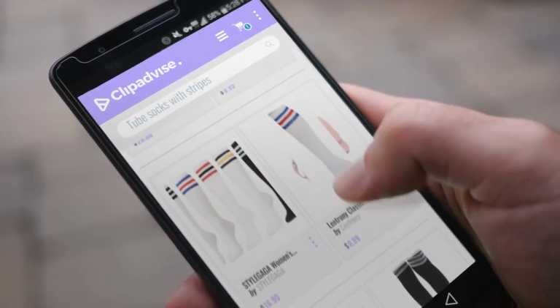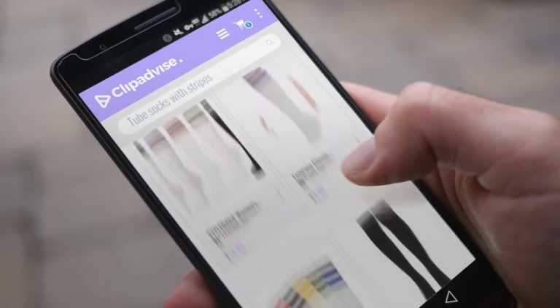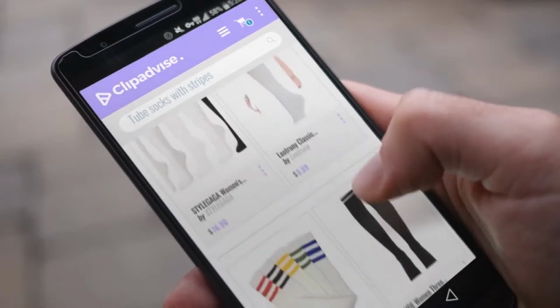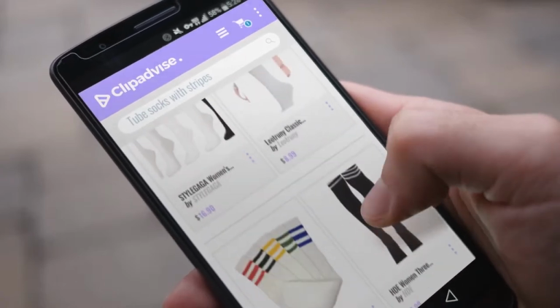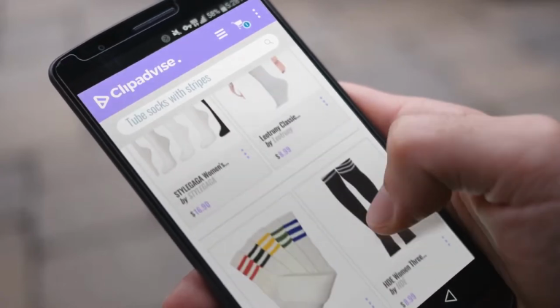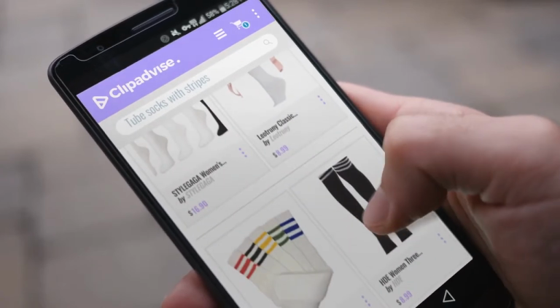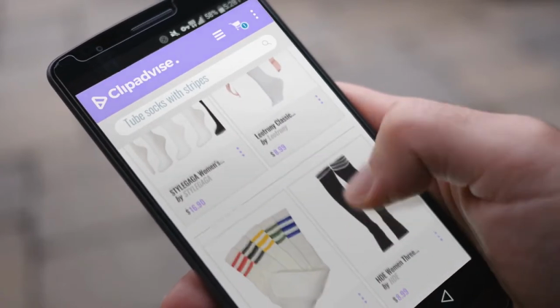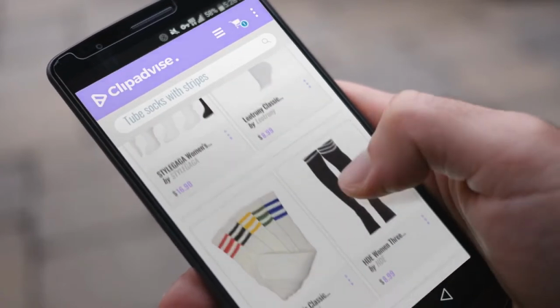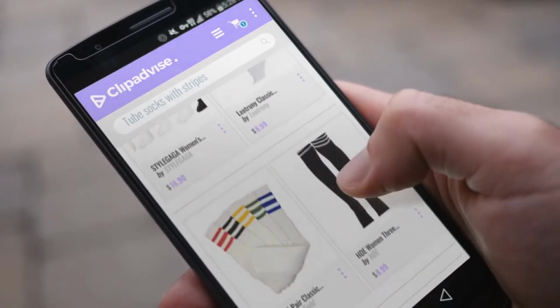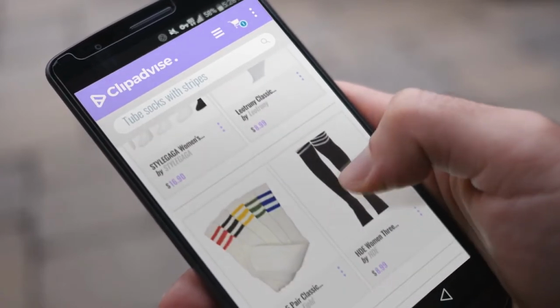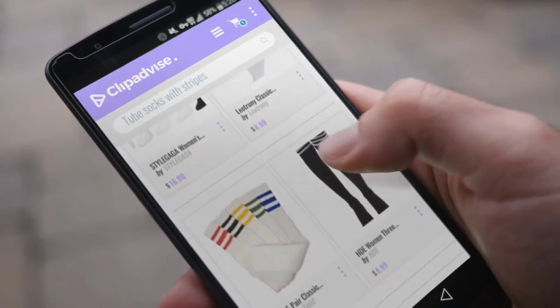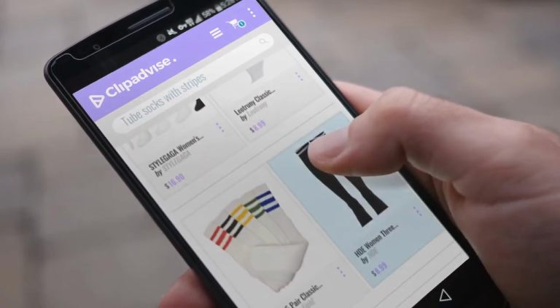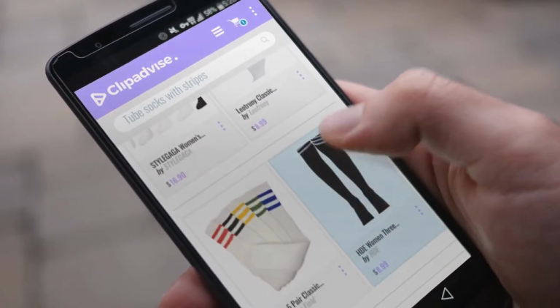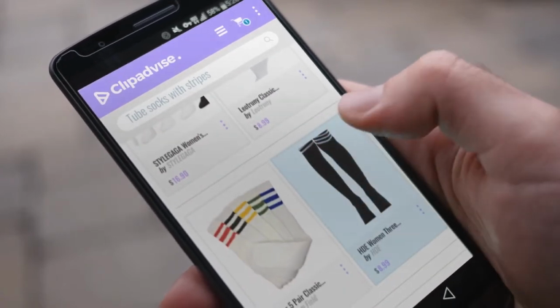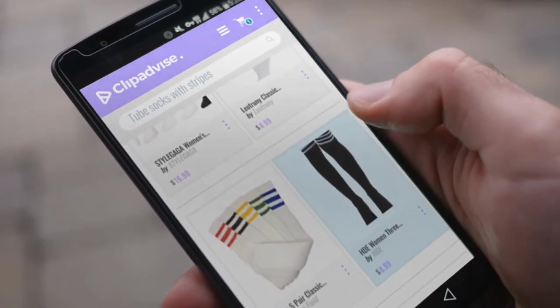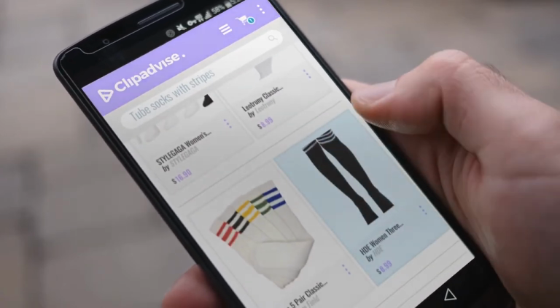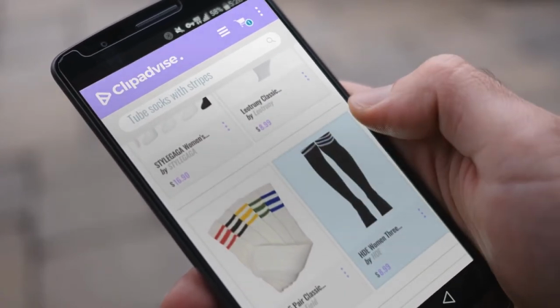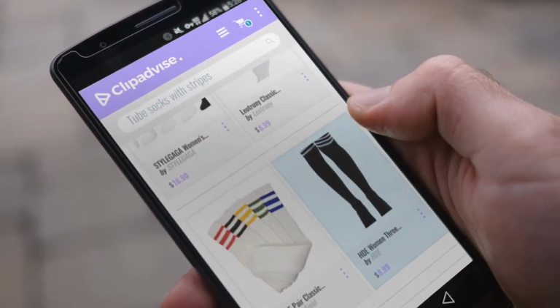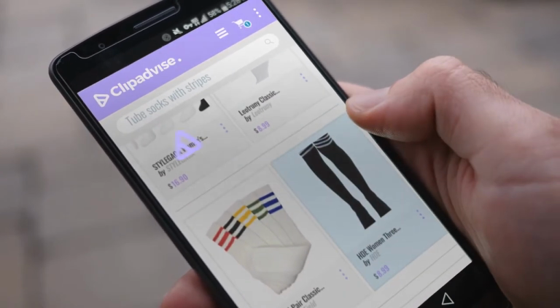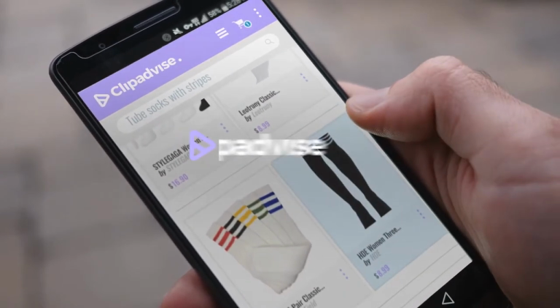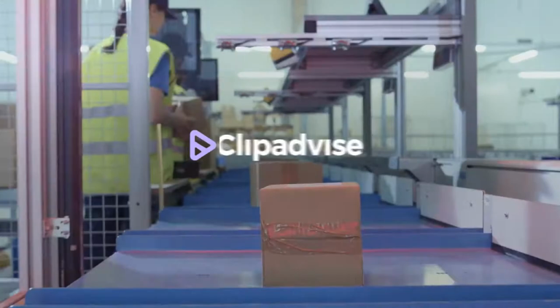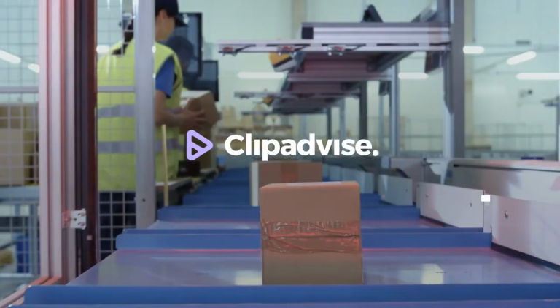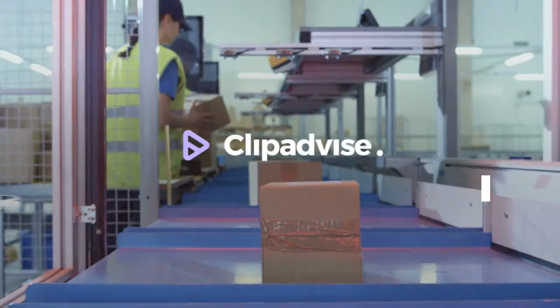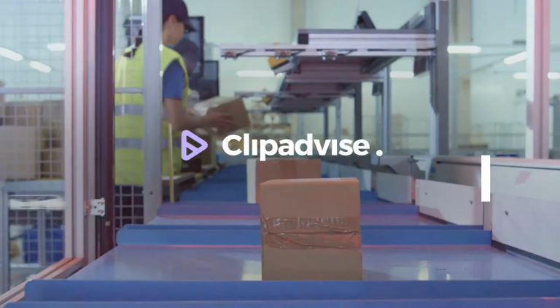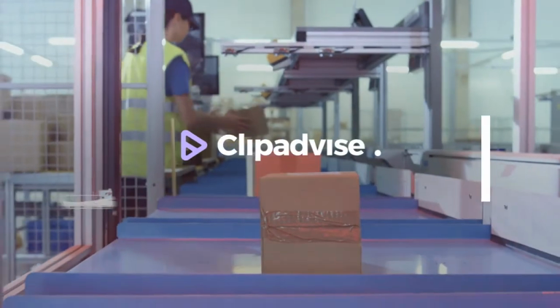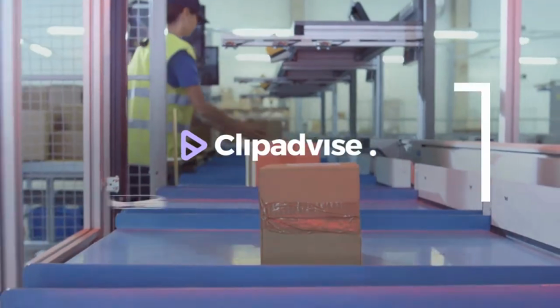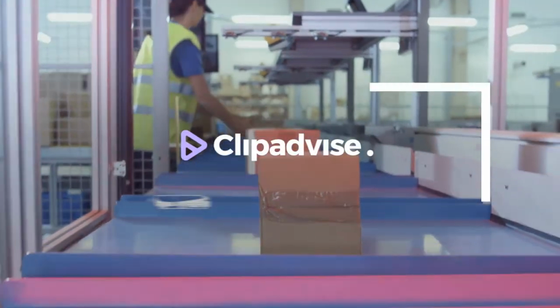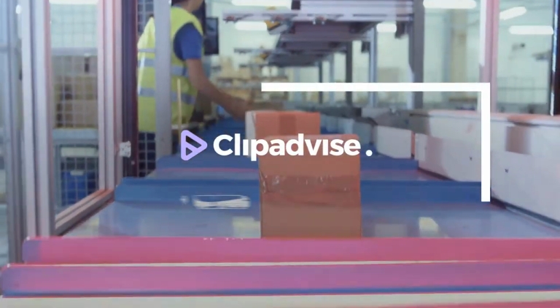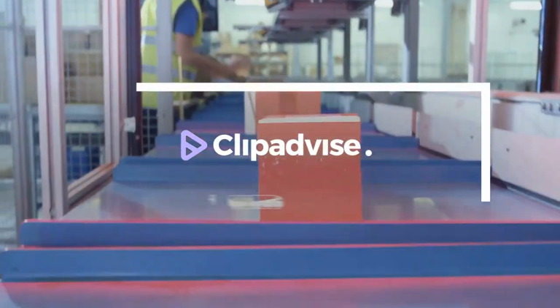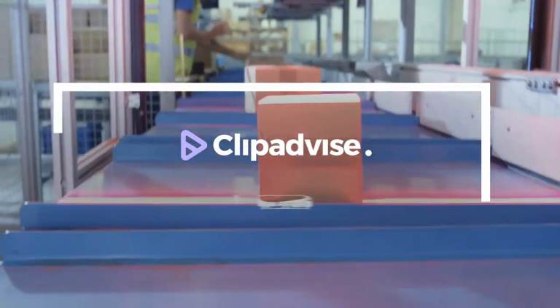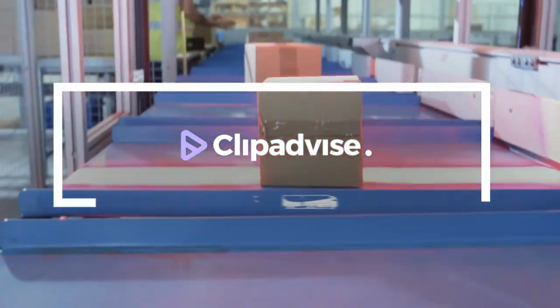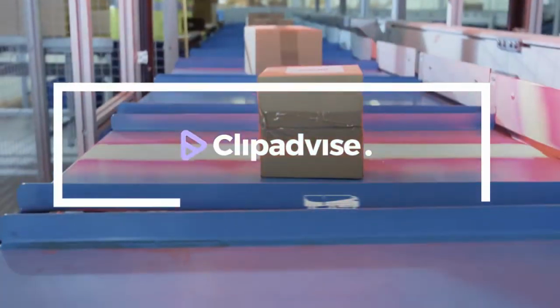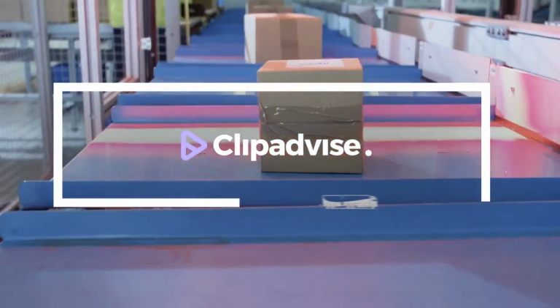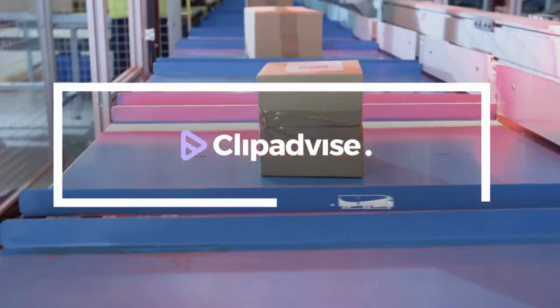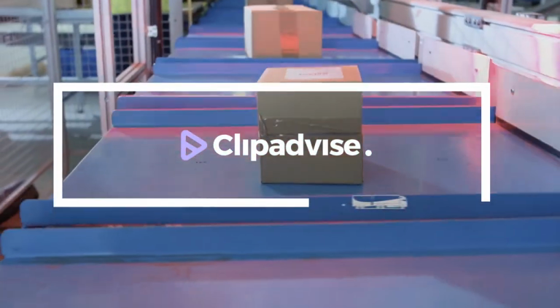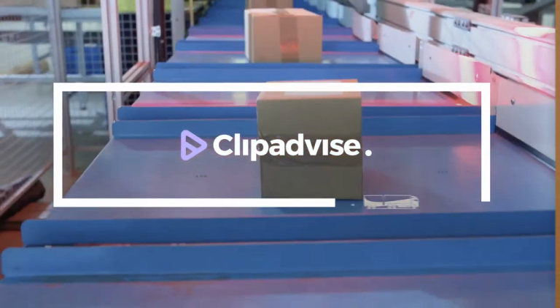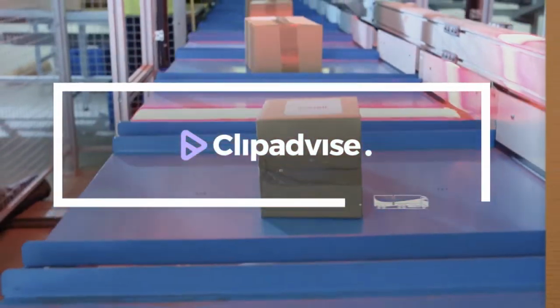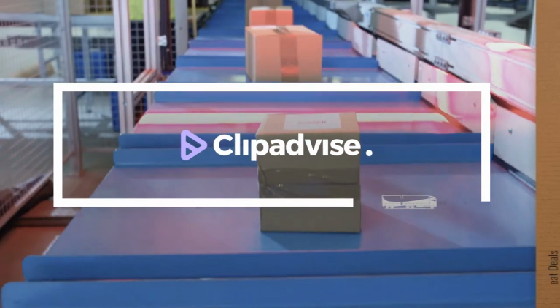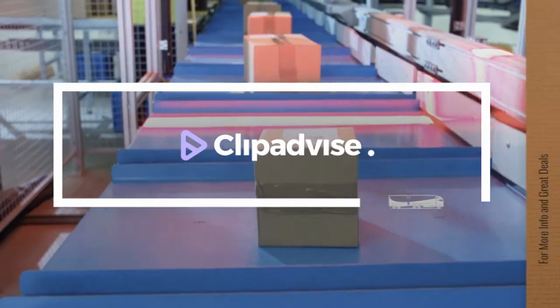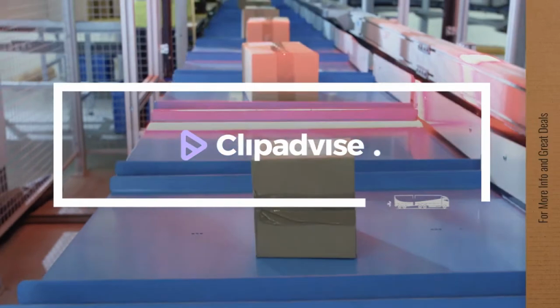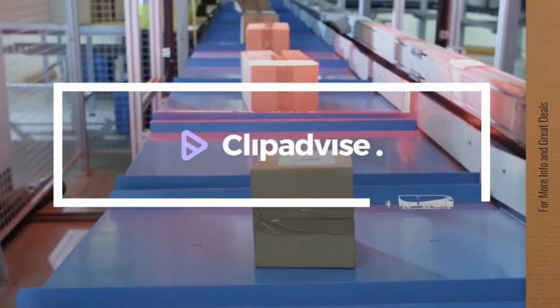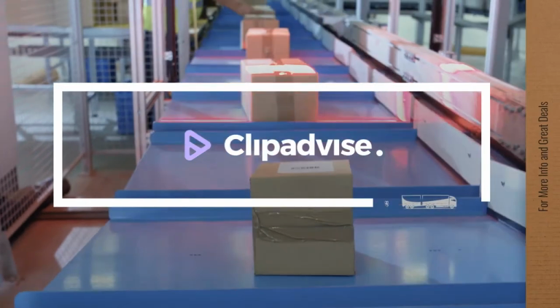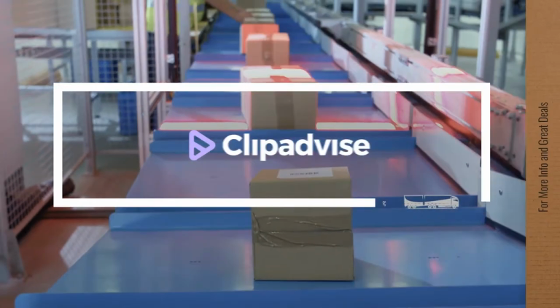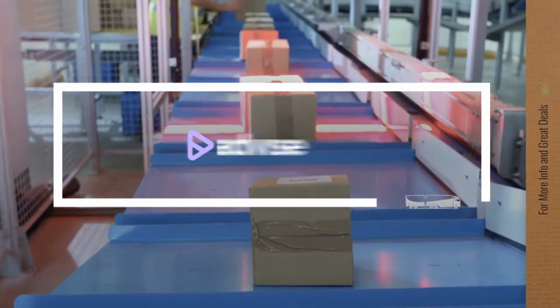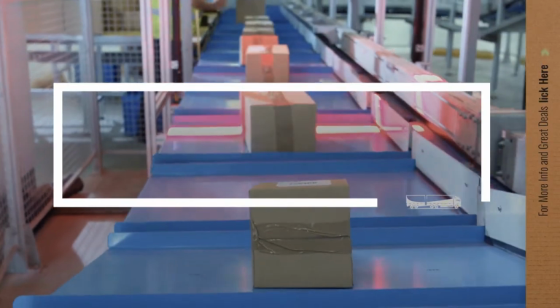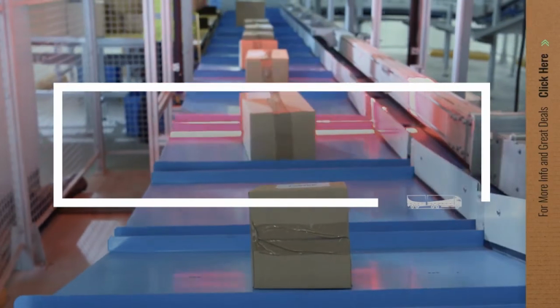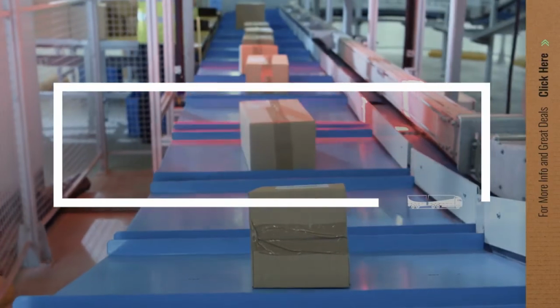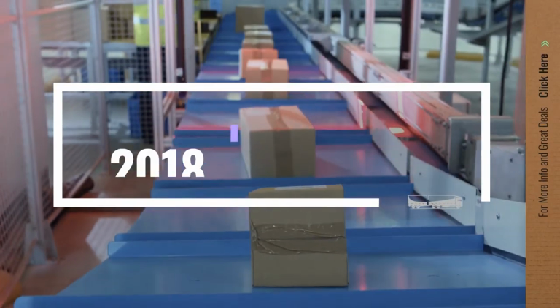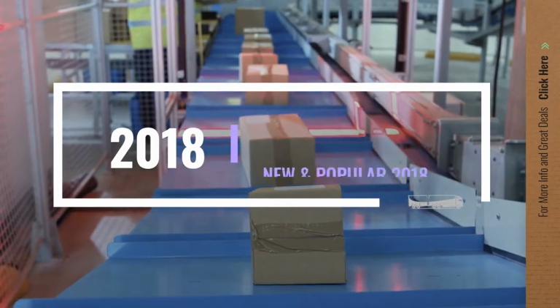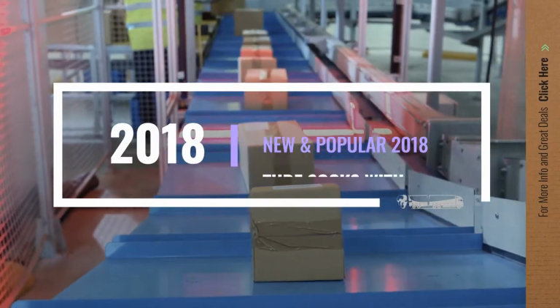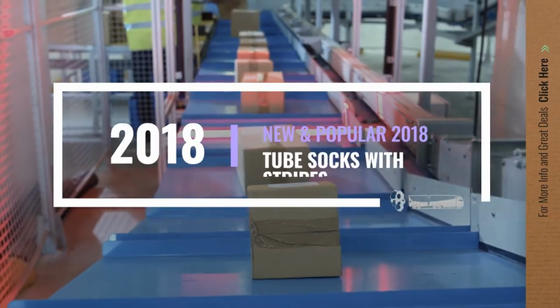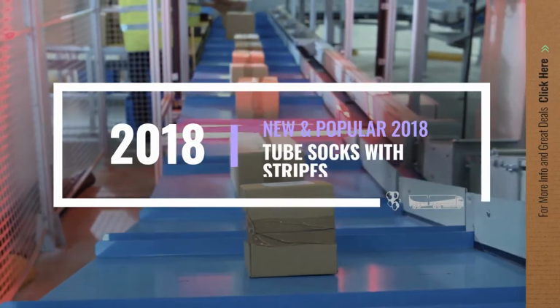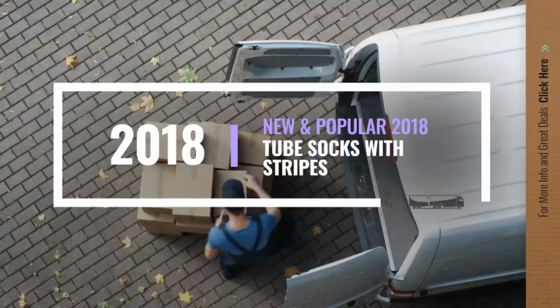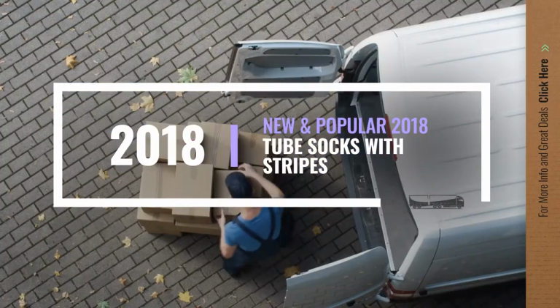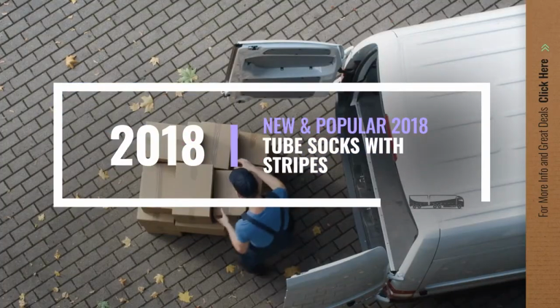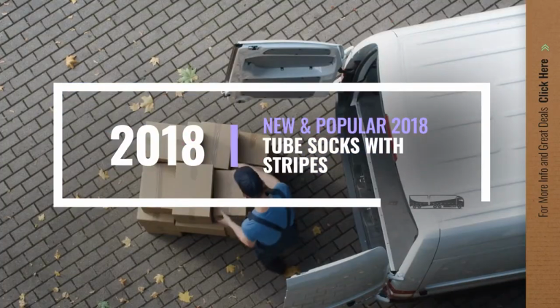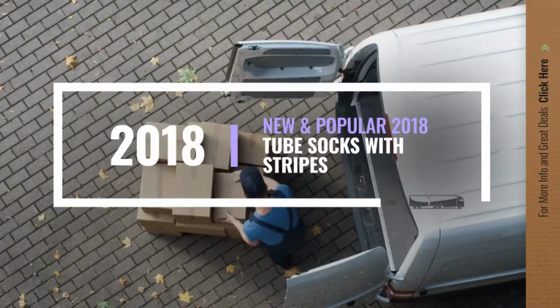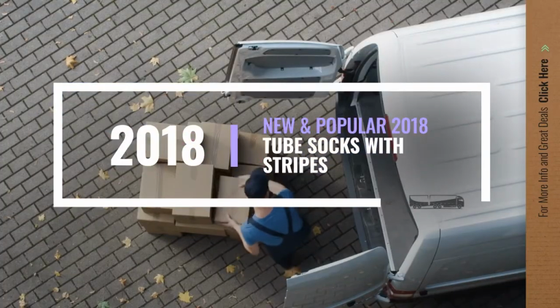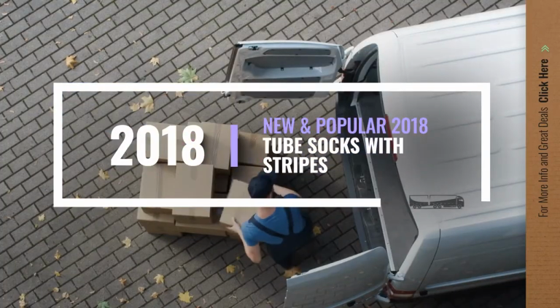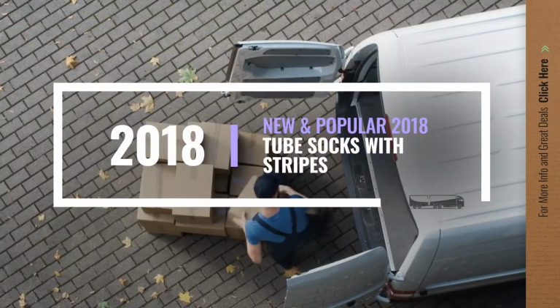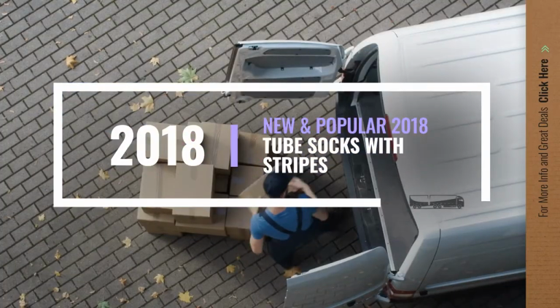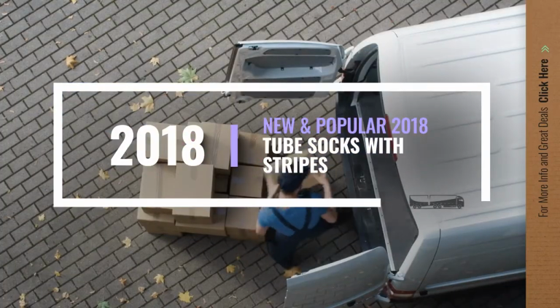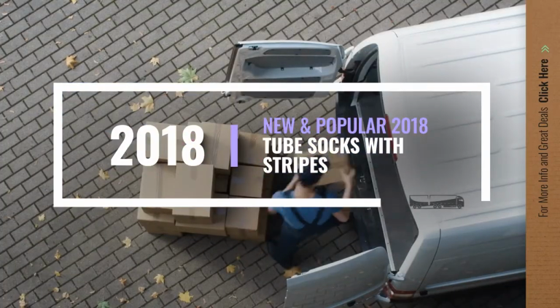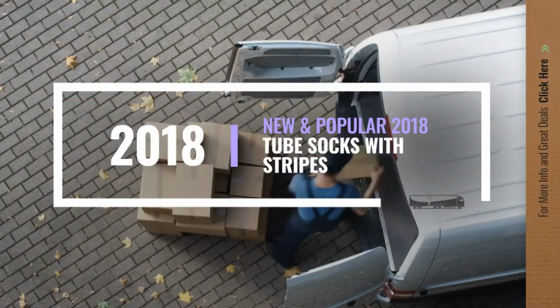If you are looking for tube socks with stripes, here's a collection you've got to see. Let's check them out.